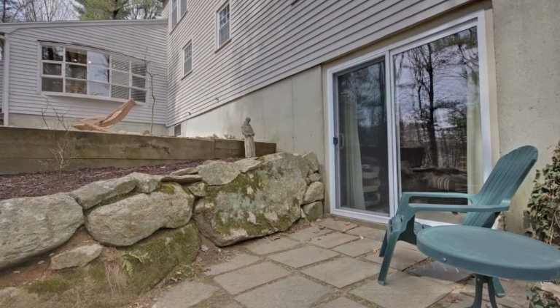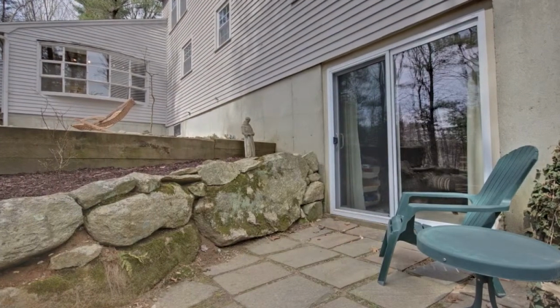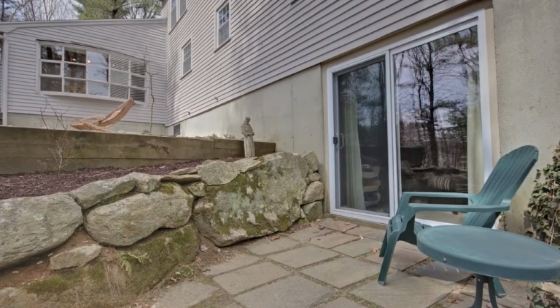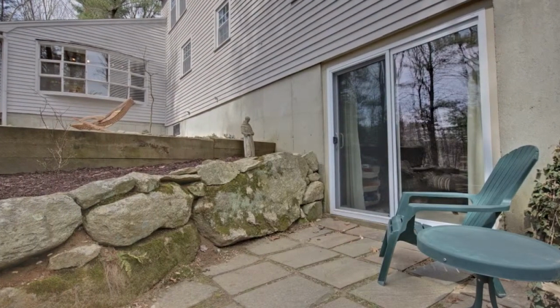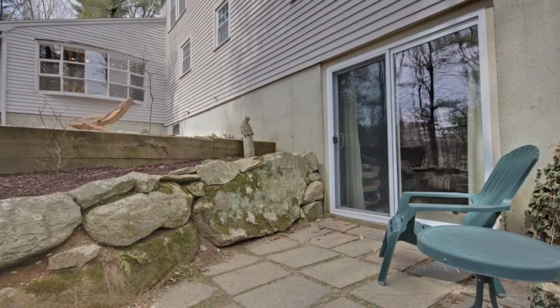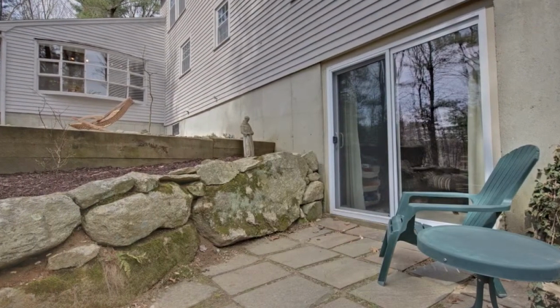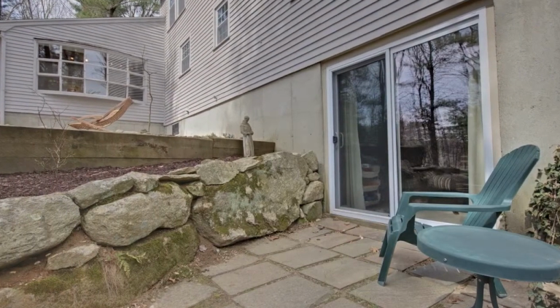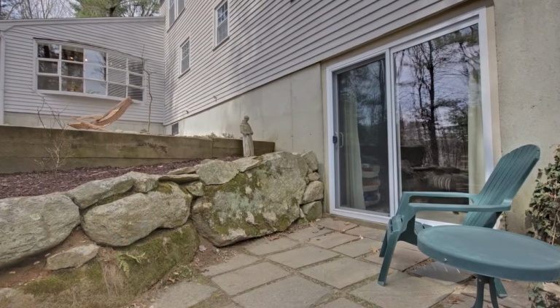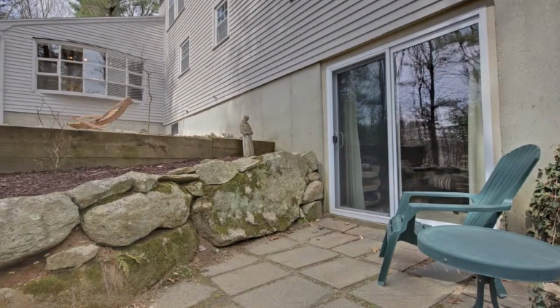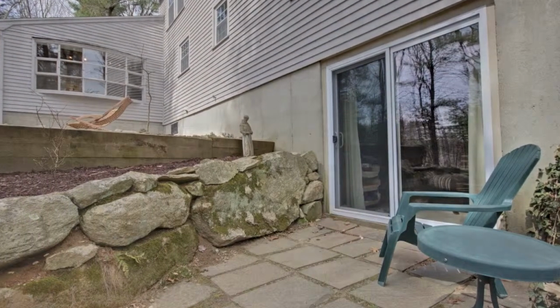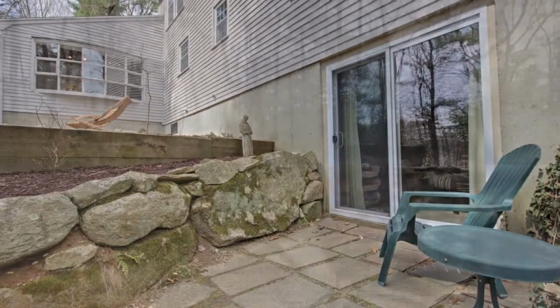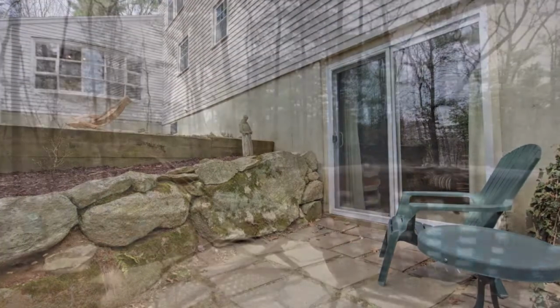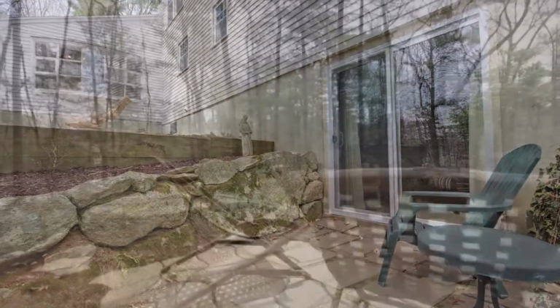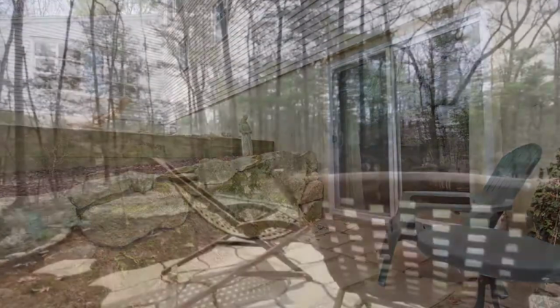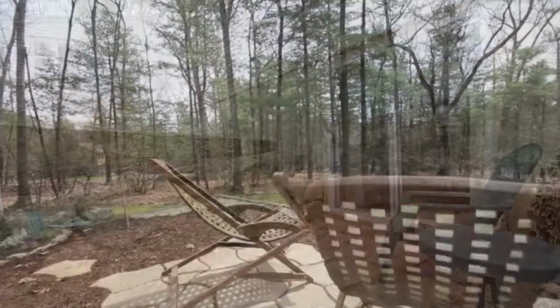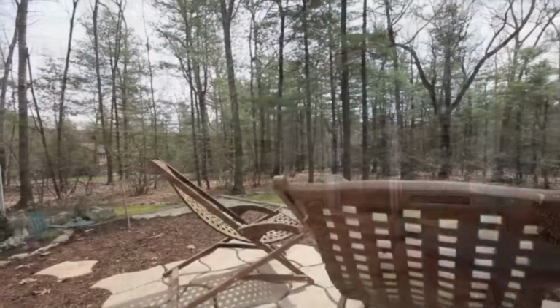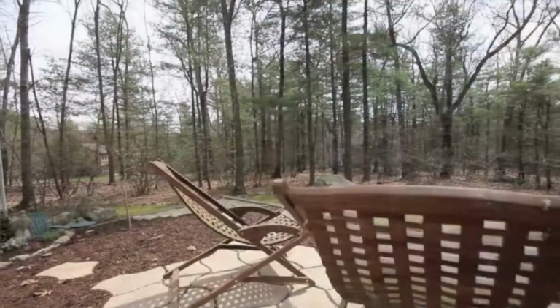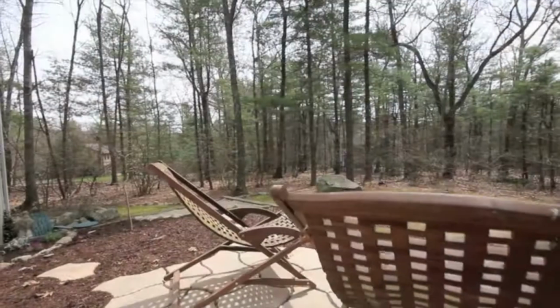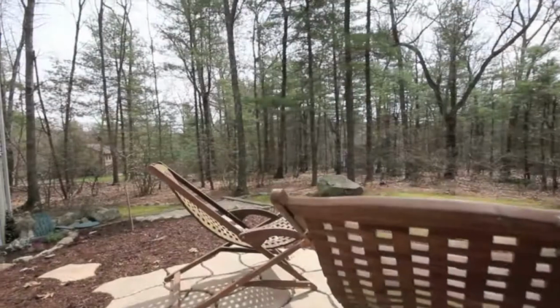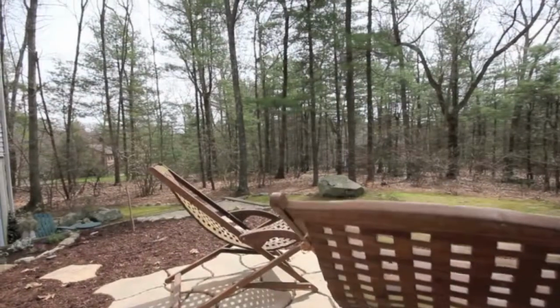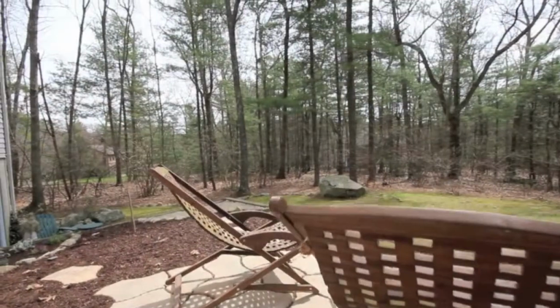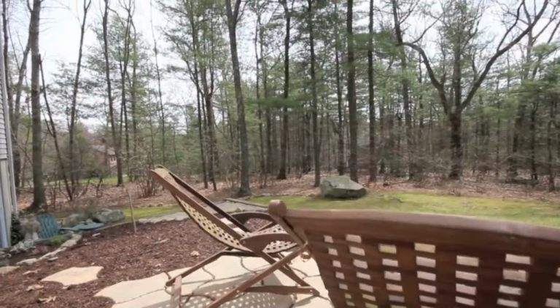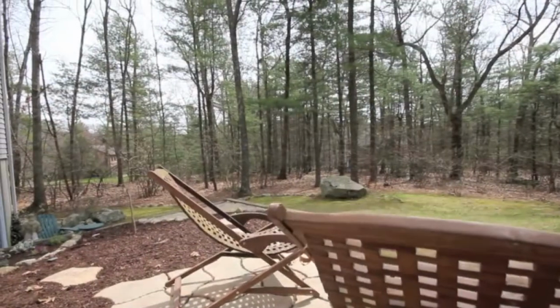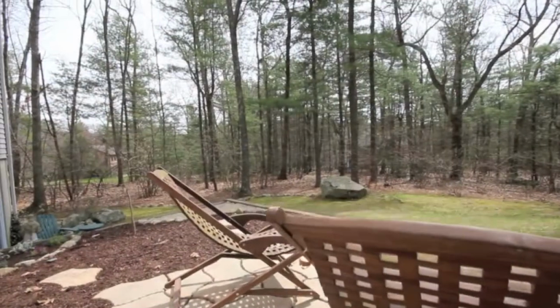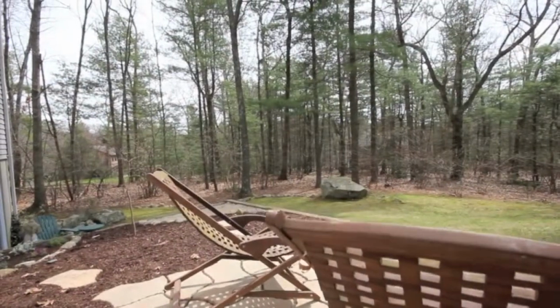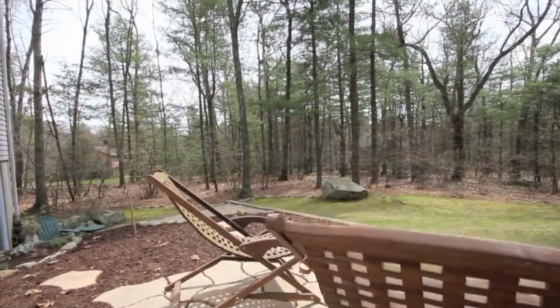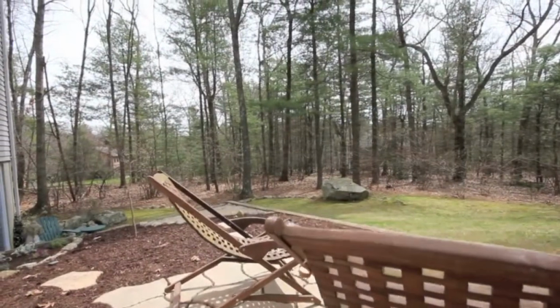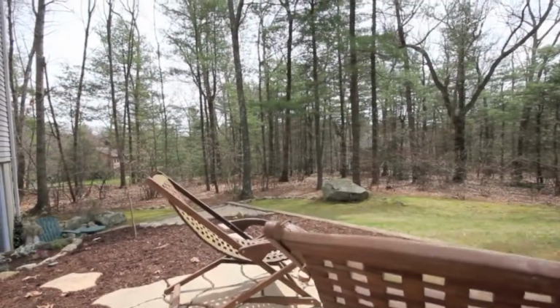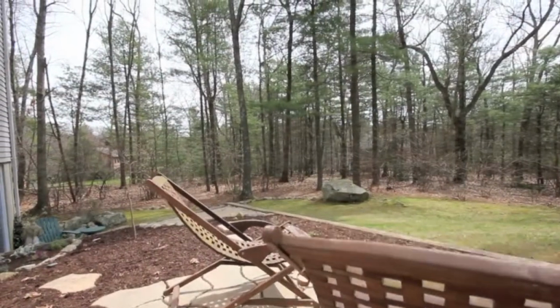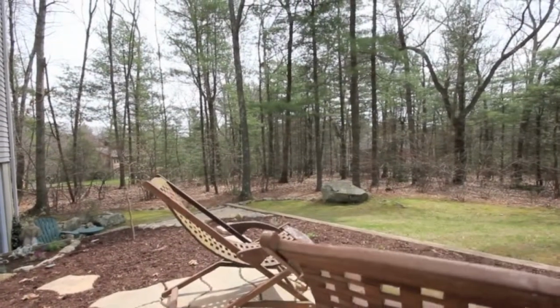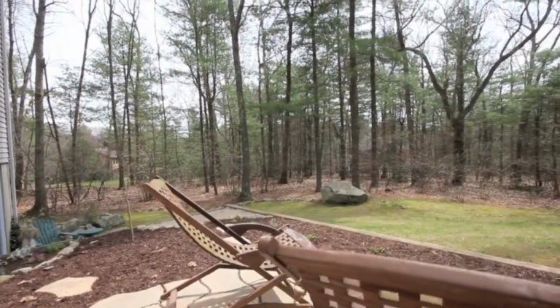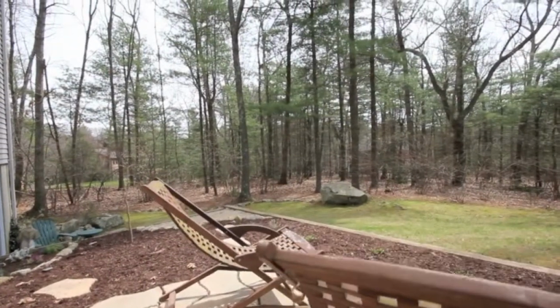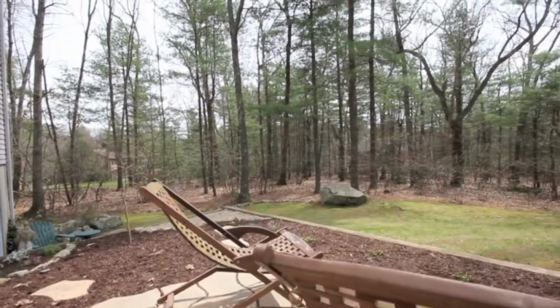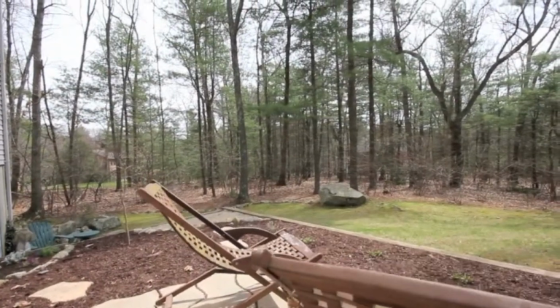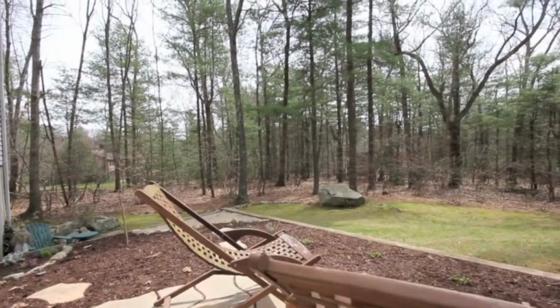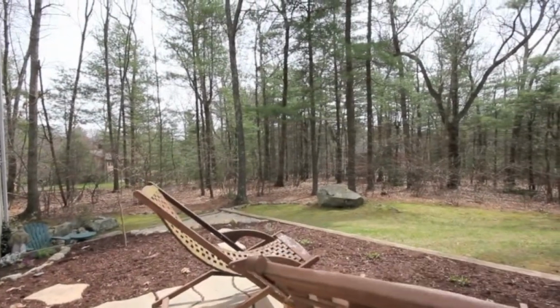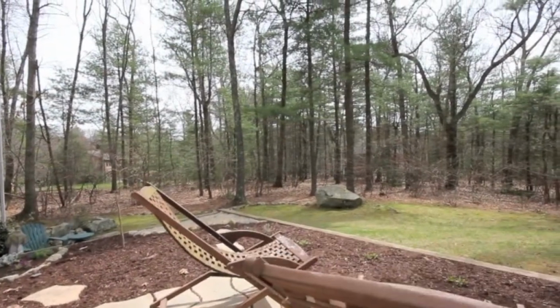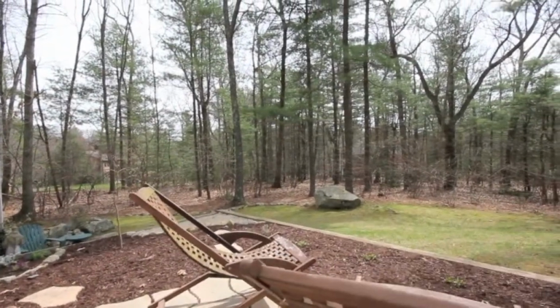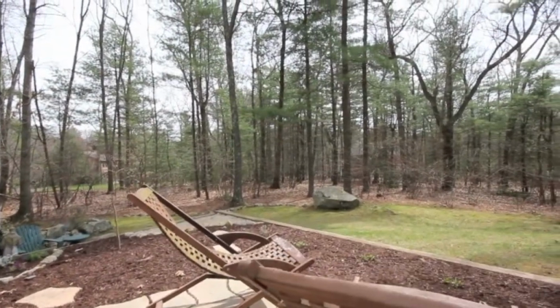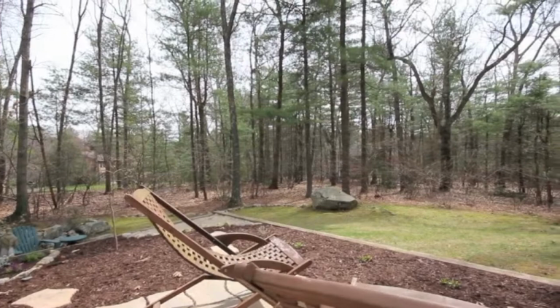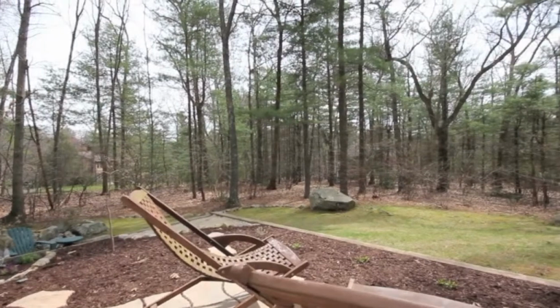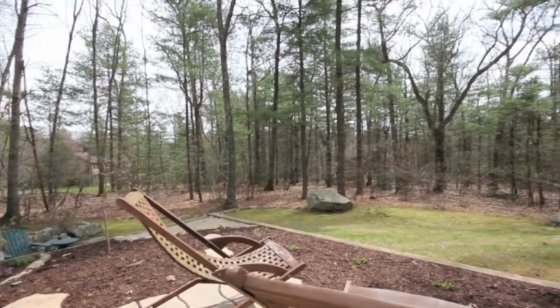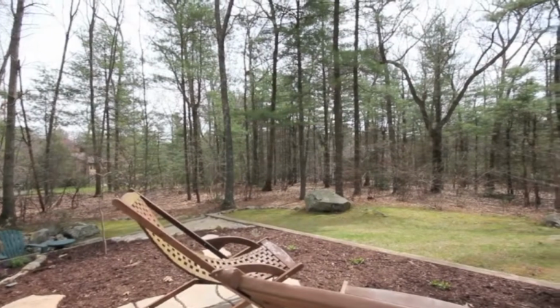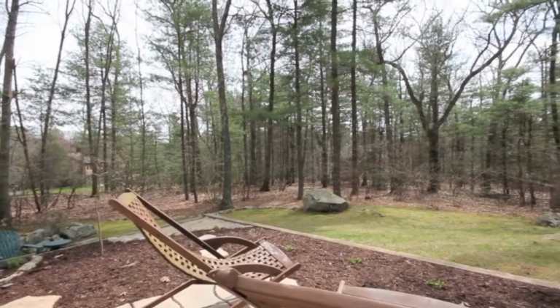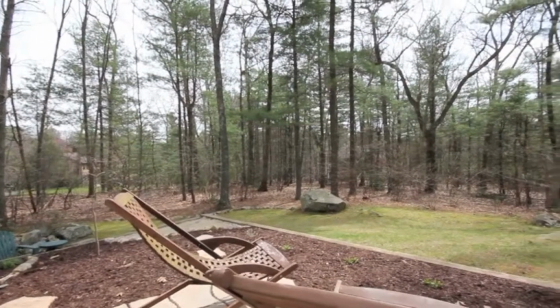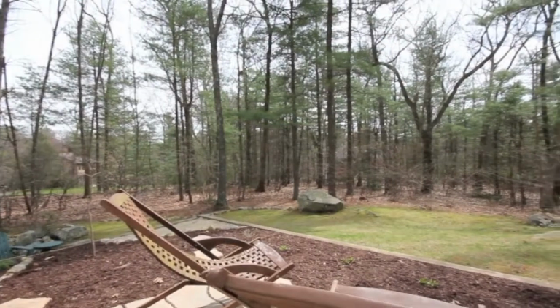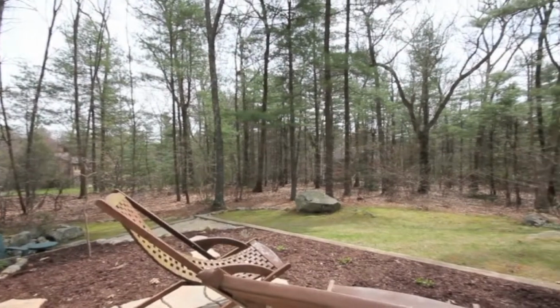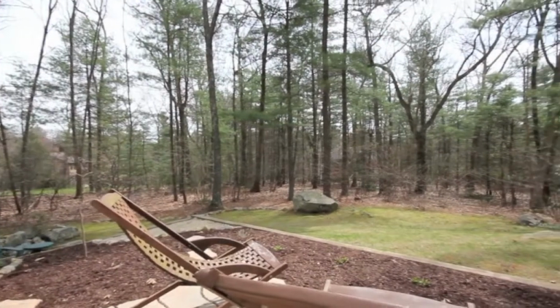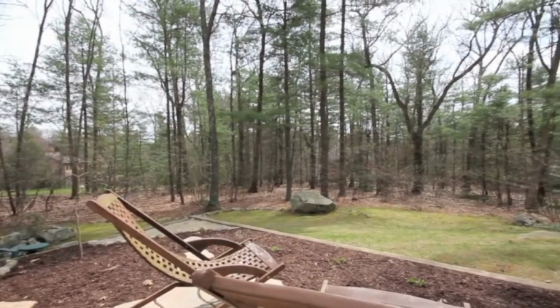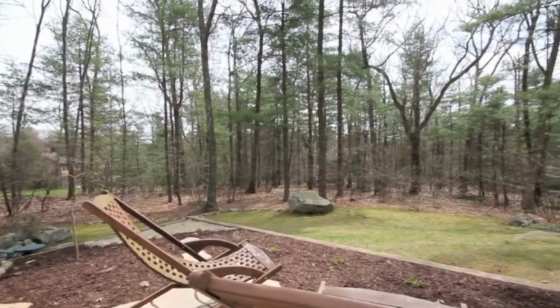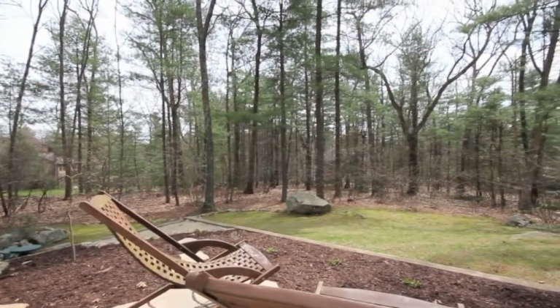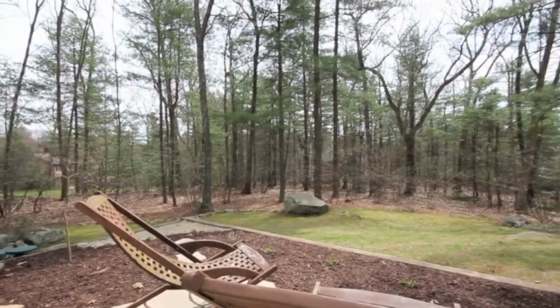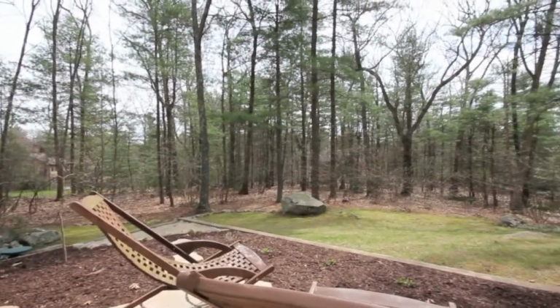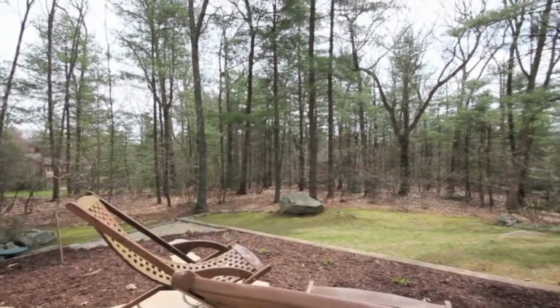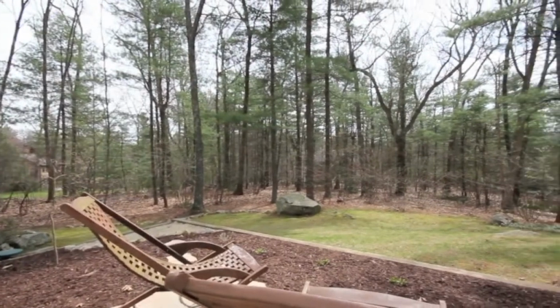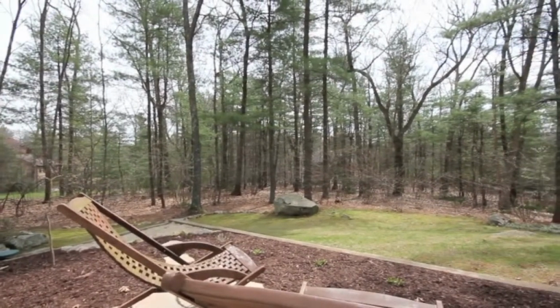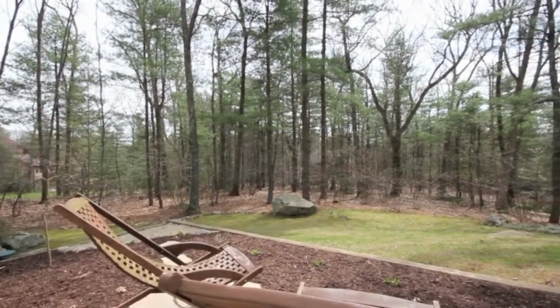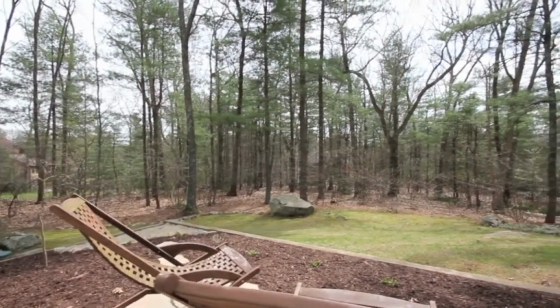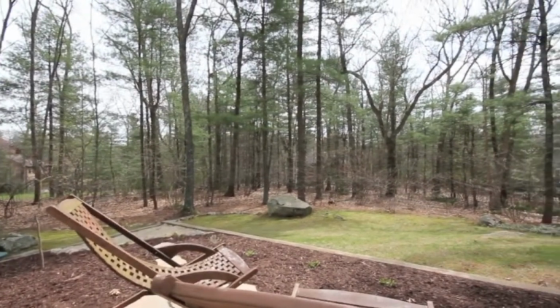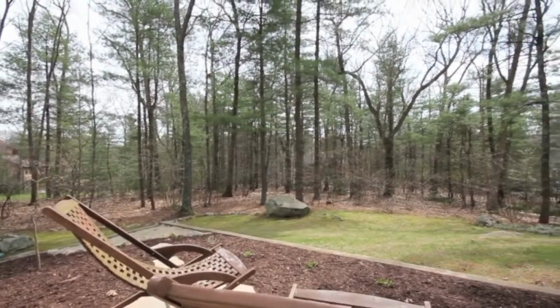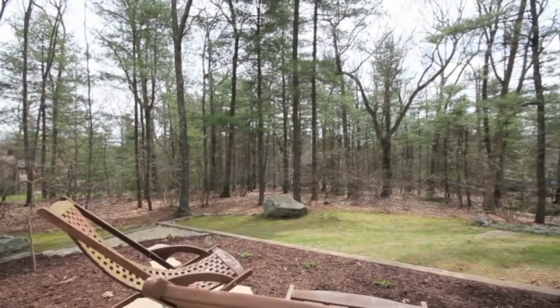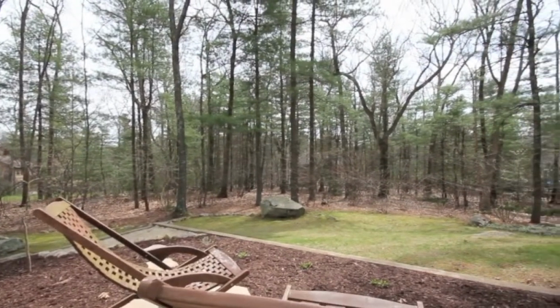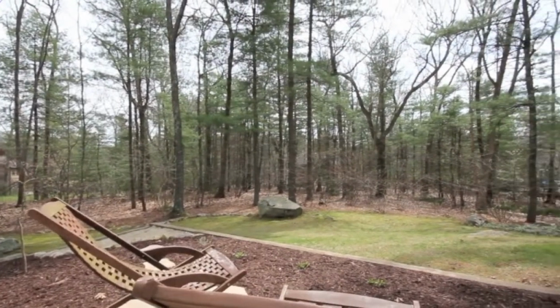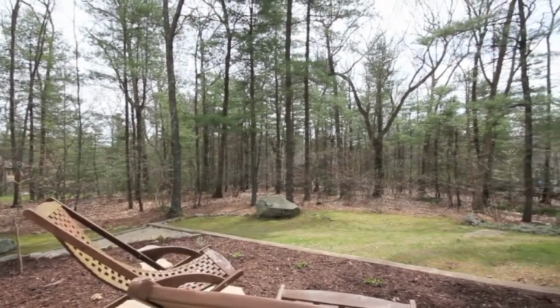A two-tiered patio and a rear deck allow you to enjoy your spacious backyard and all the great outdoors that surround you.